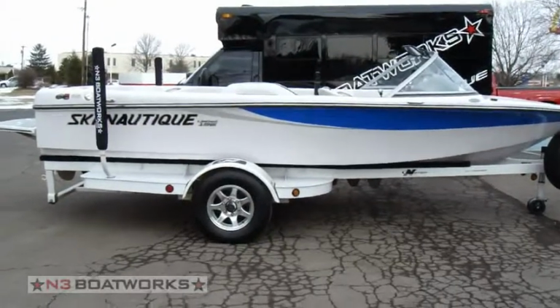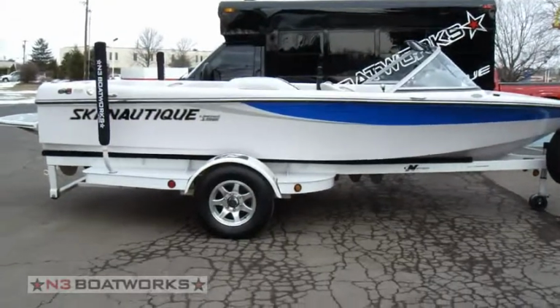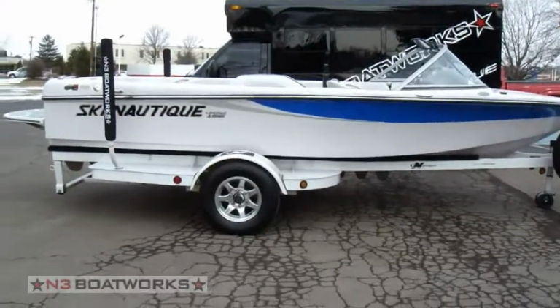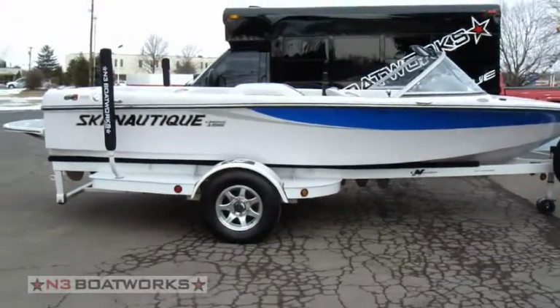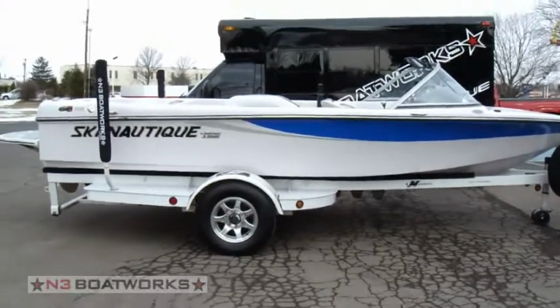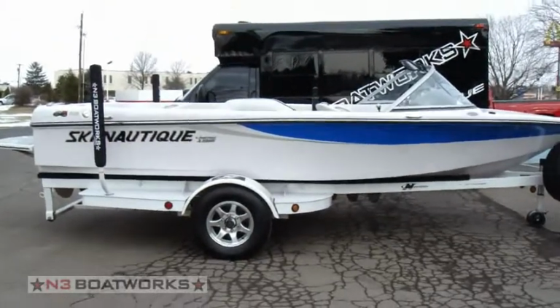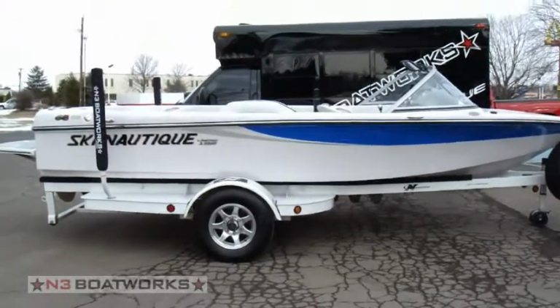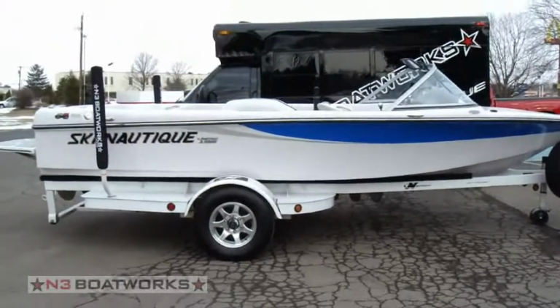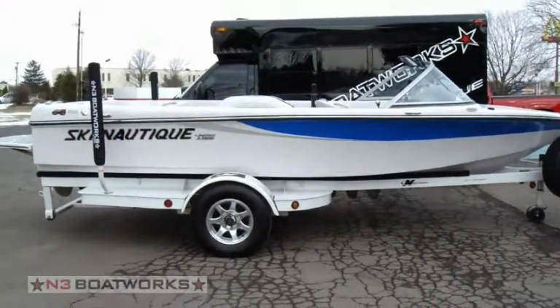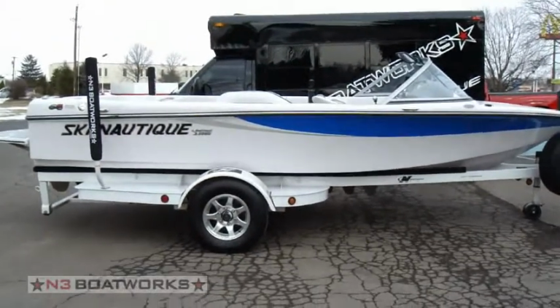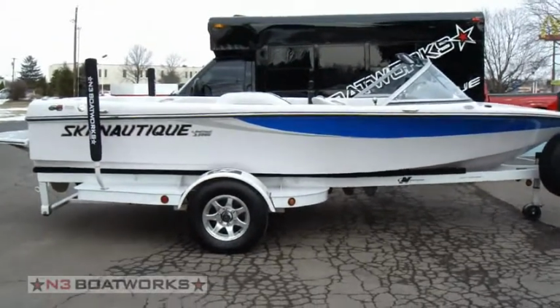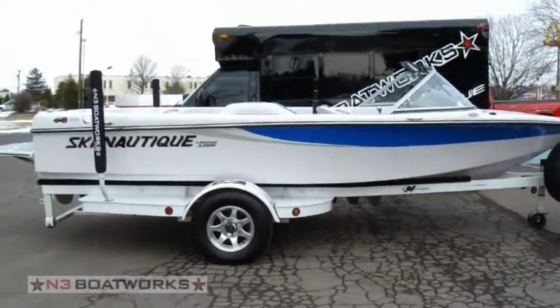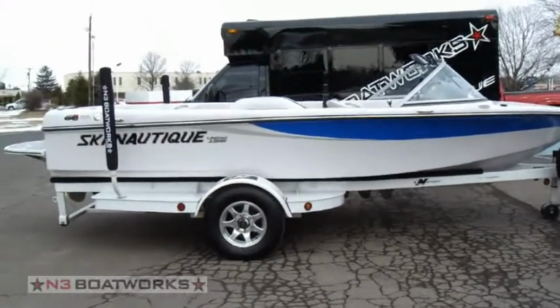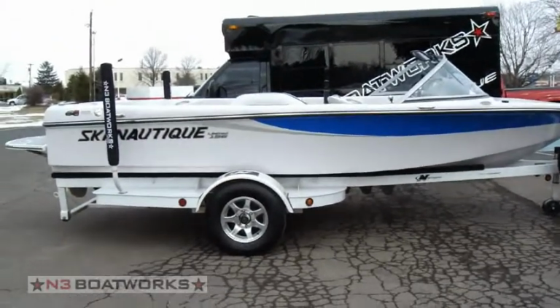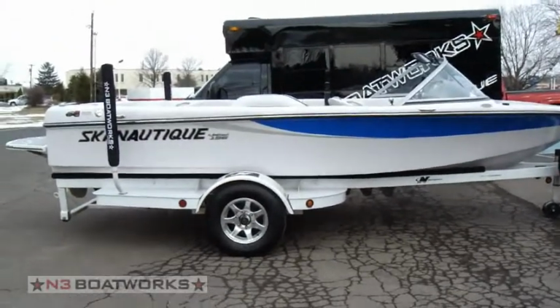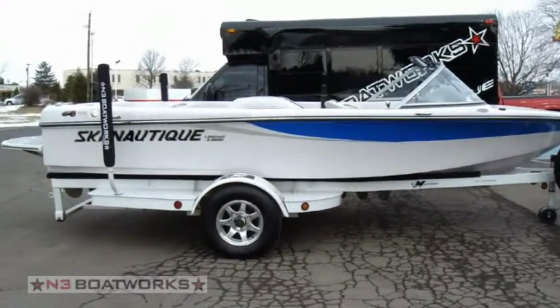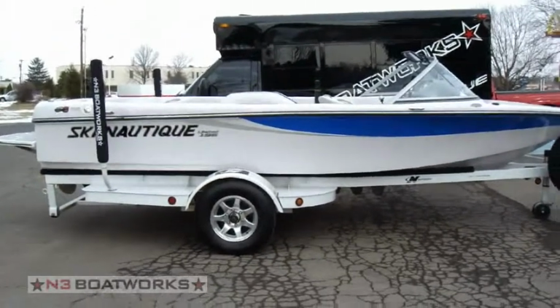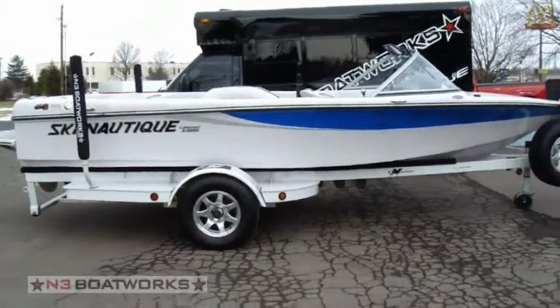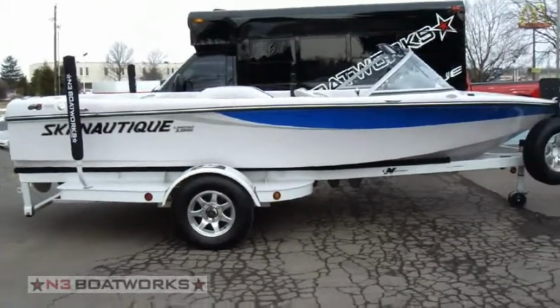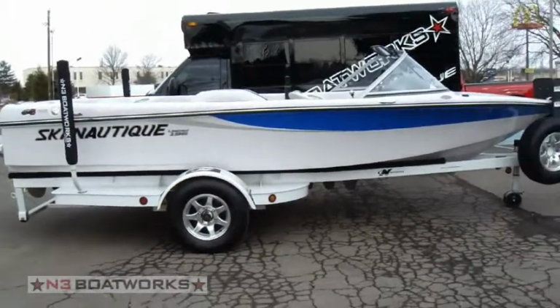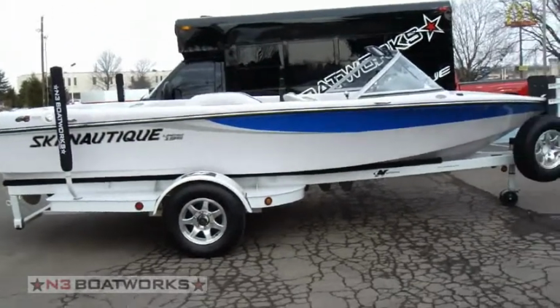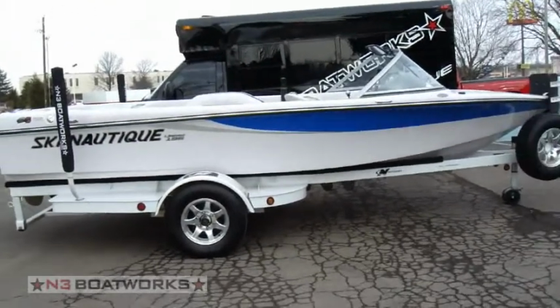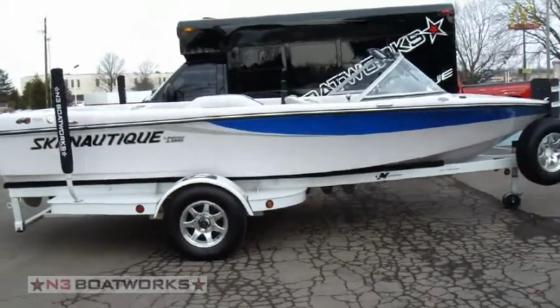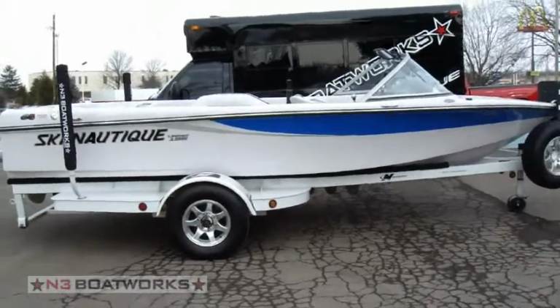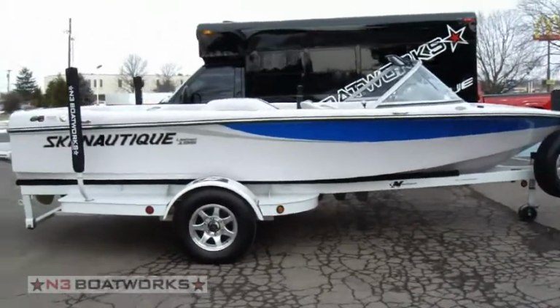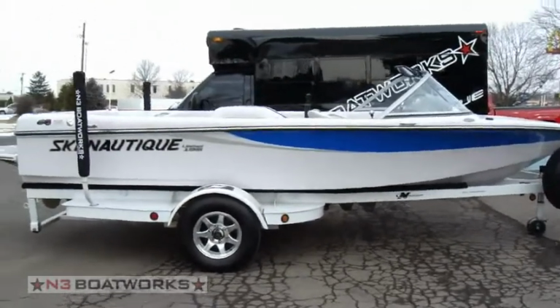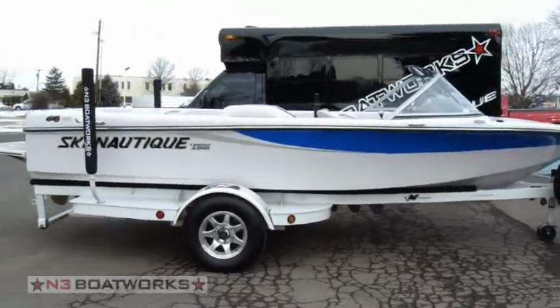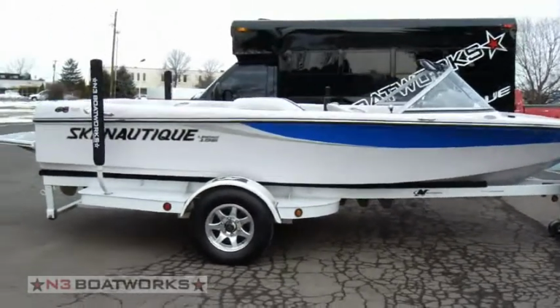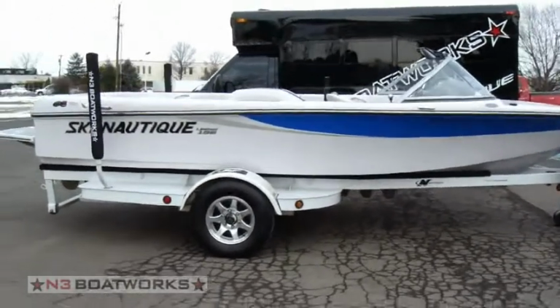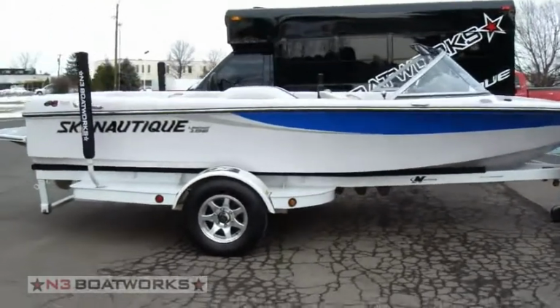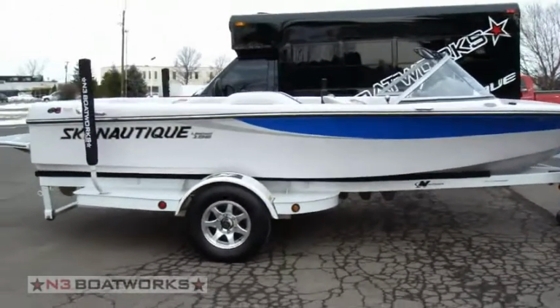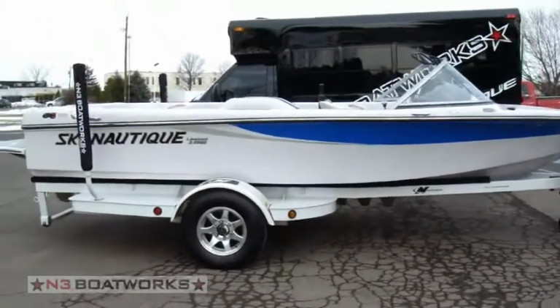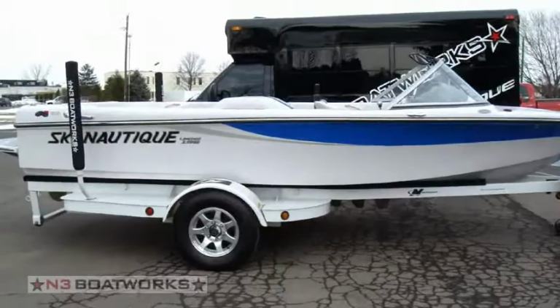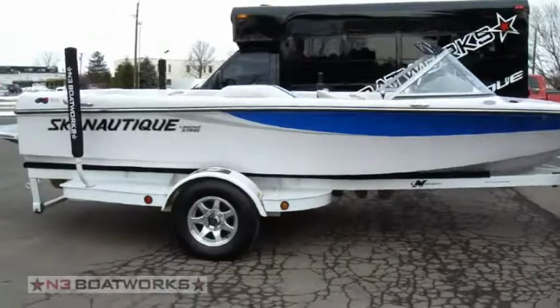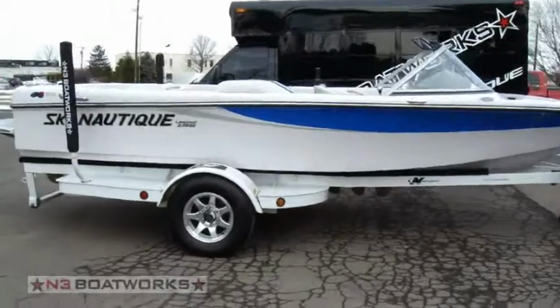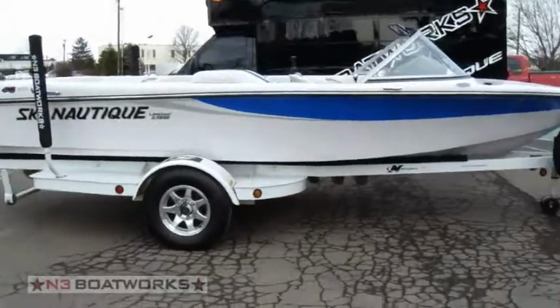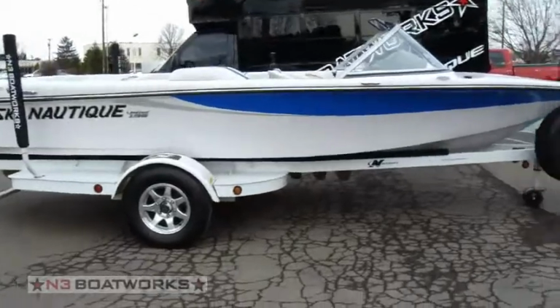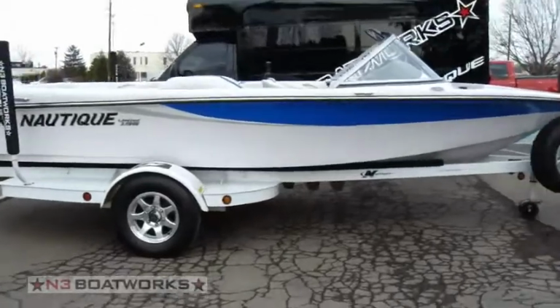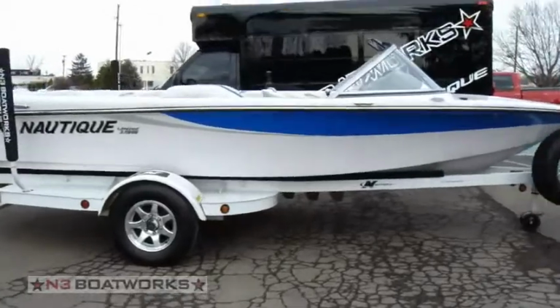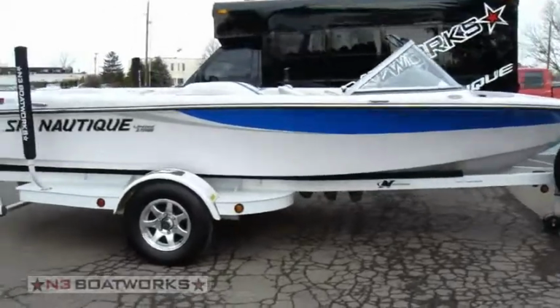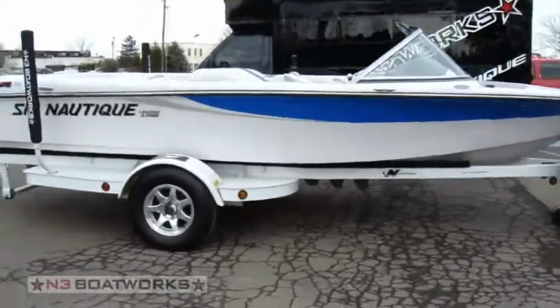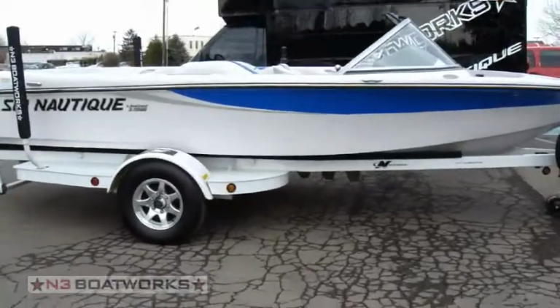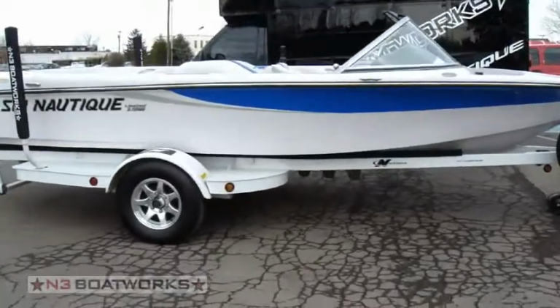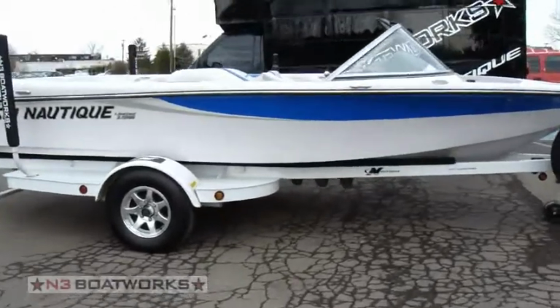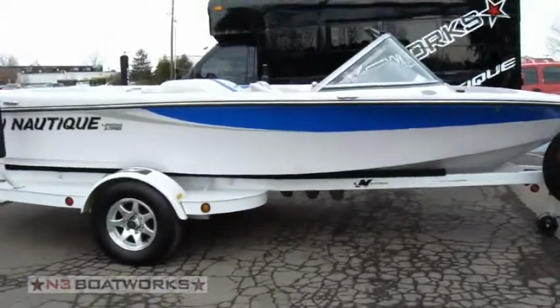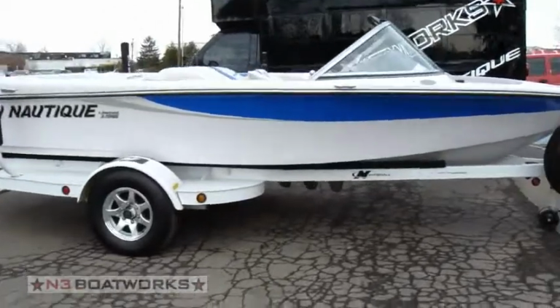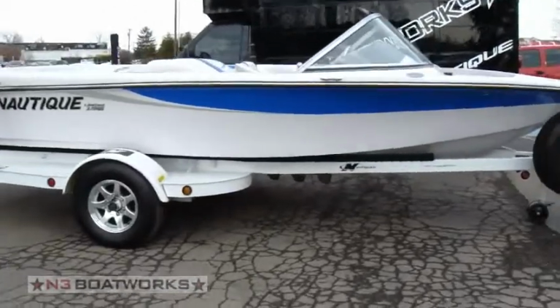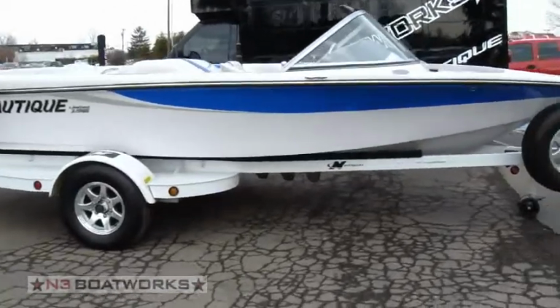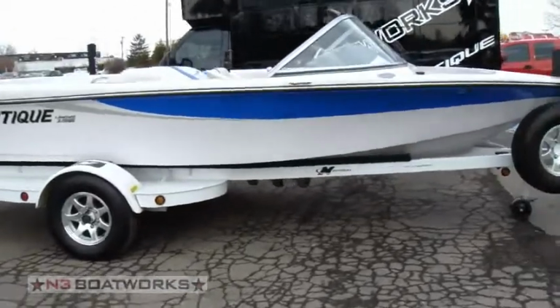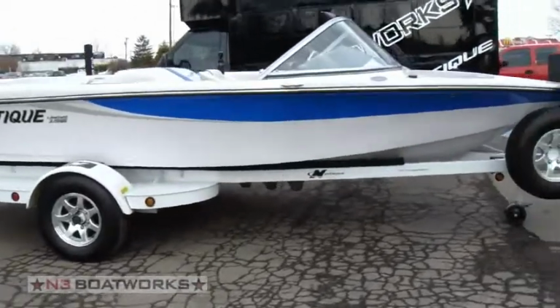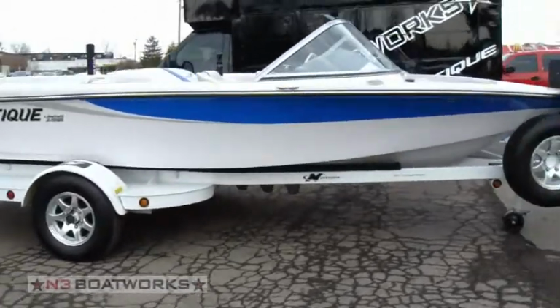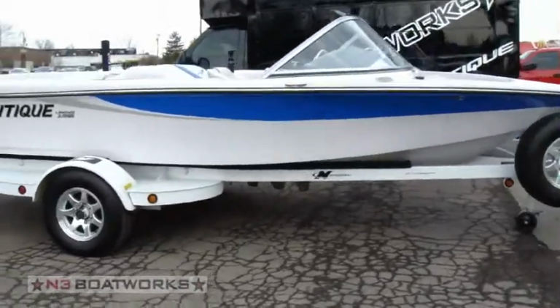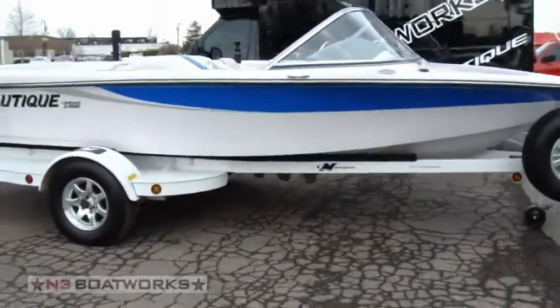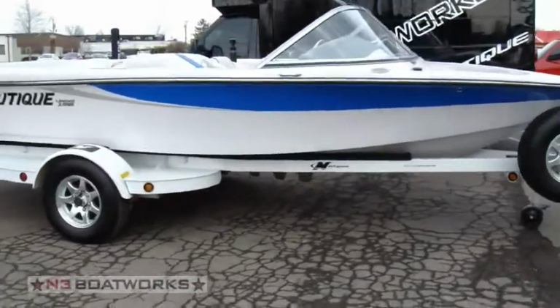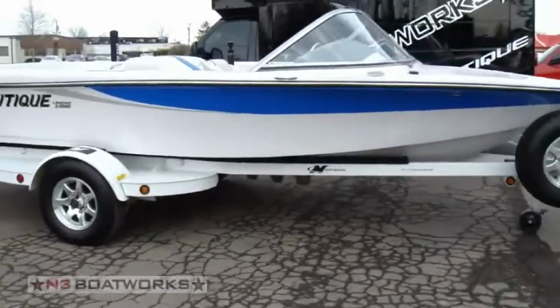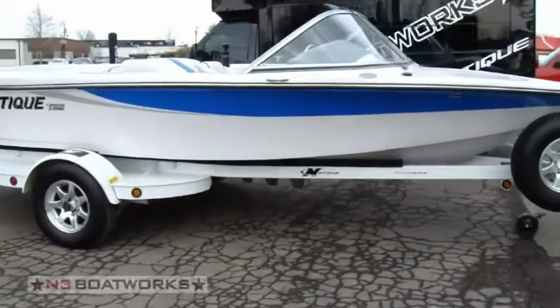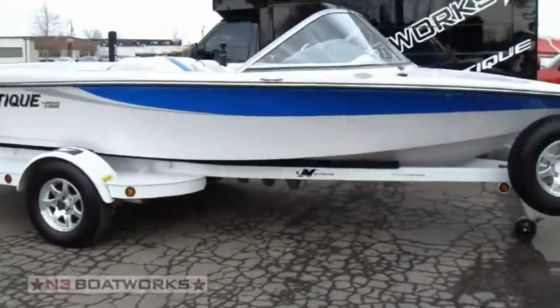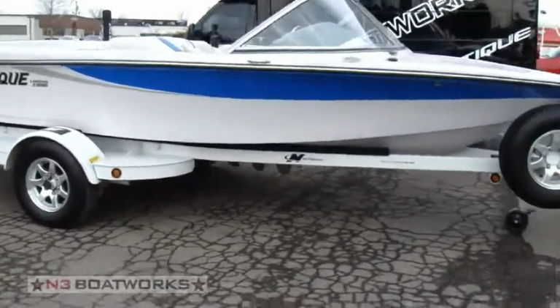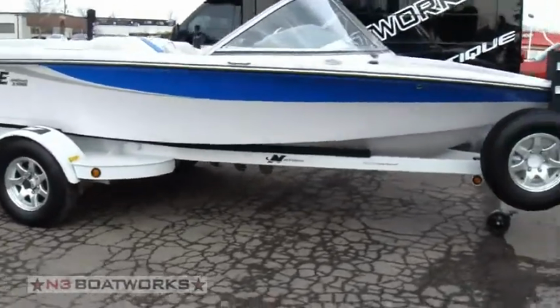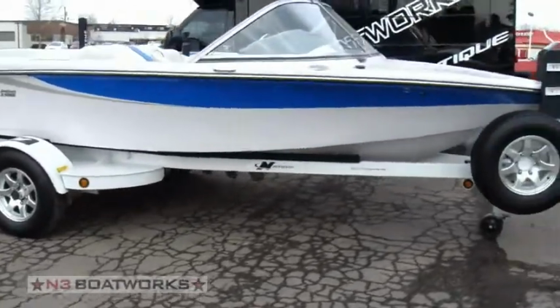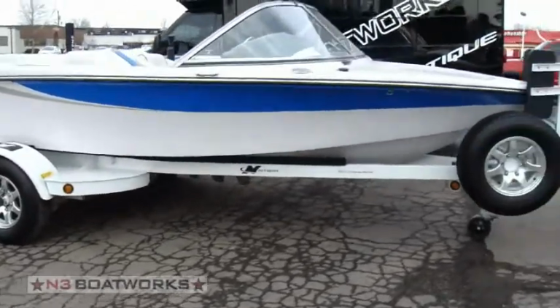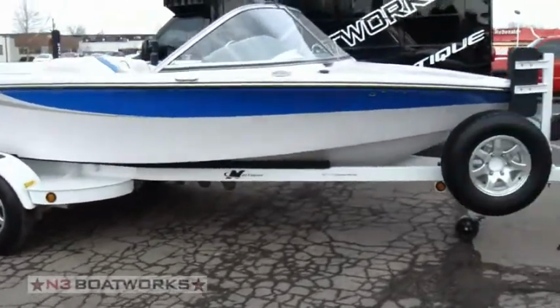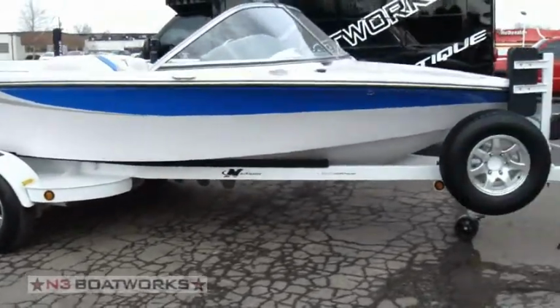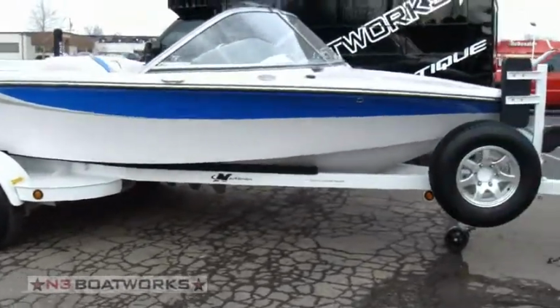2008, 196 limited edition, silver cloud and vapor blue.